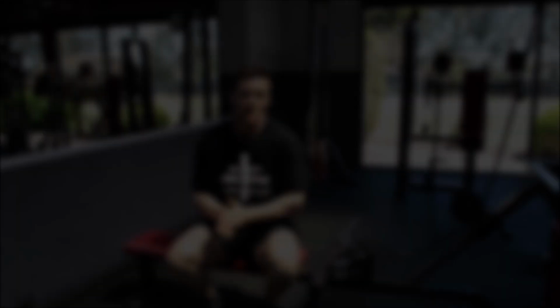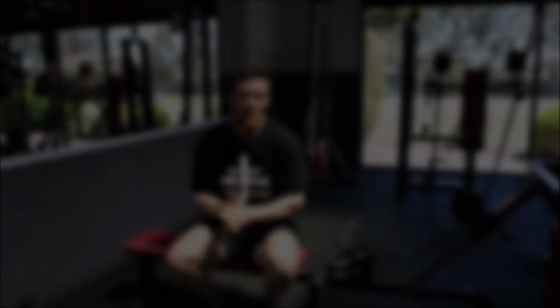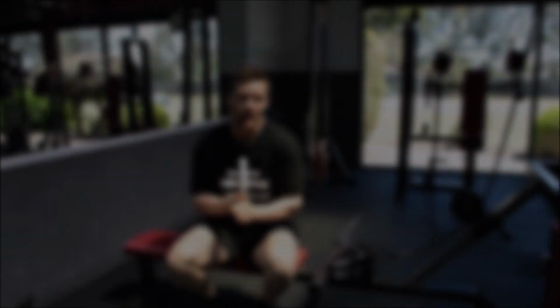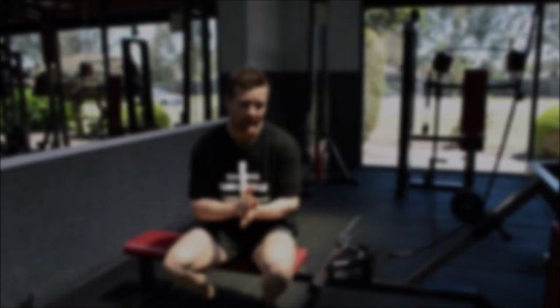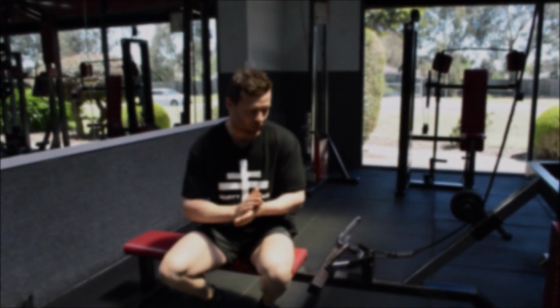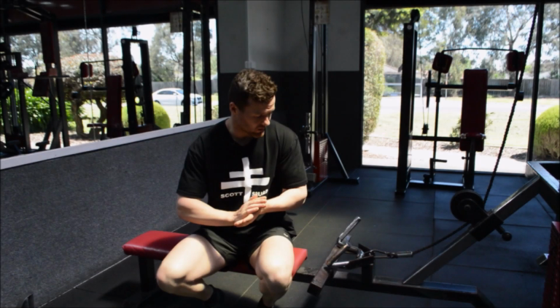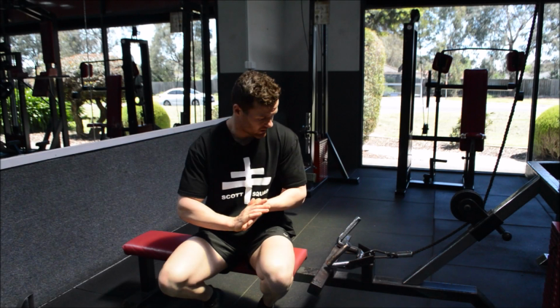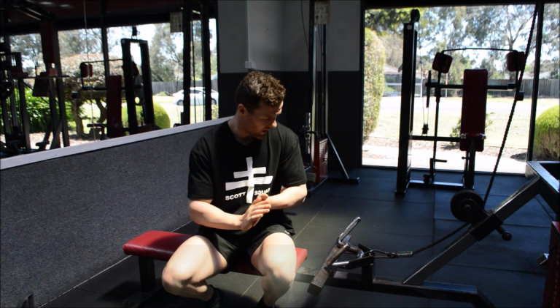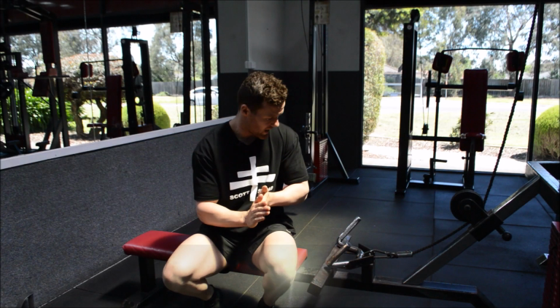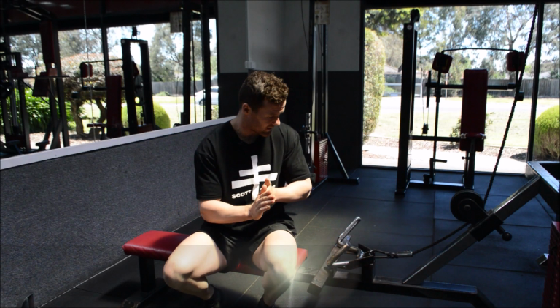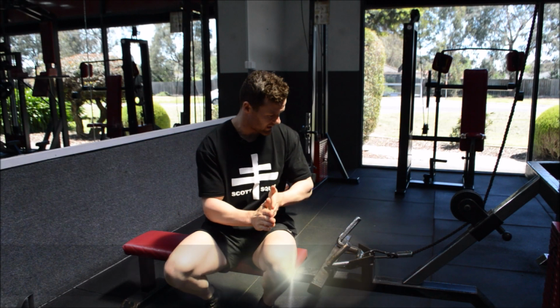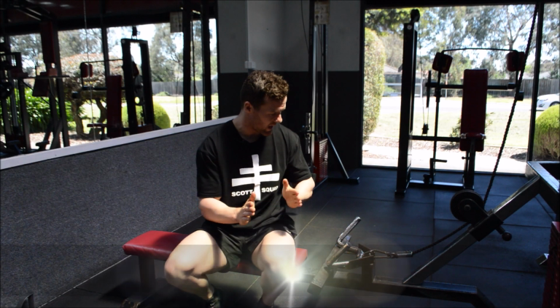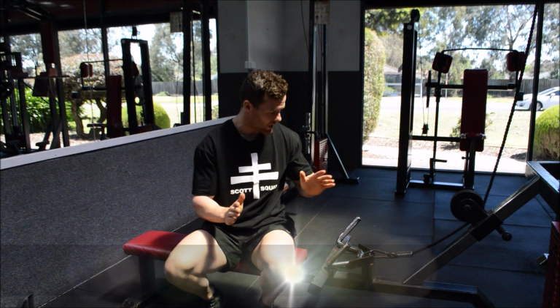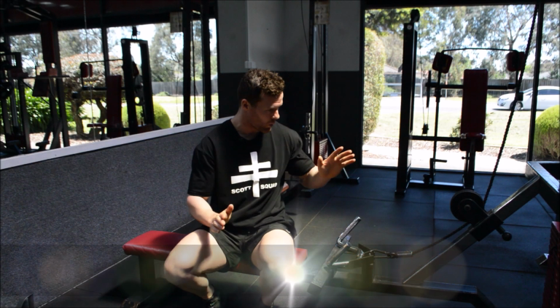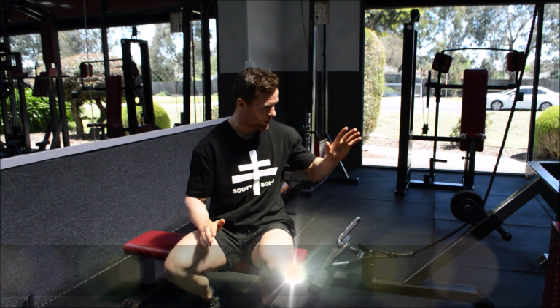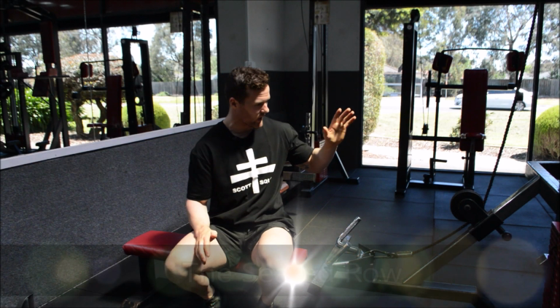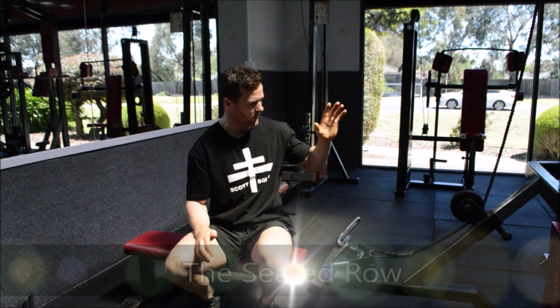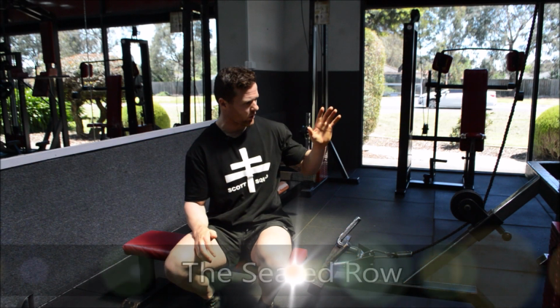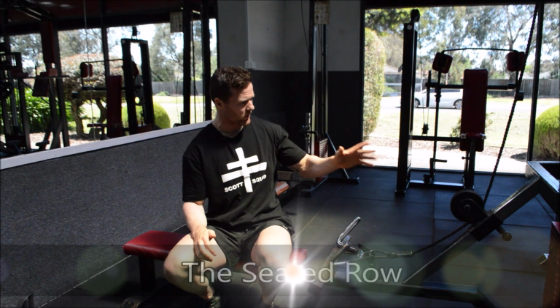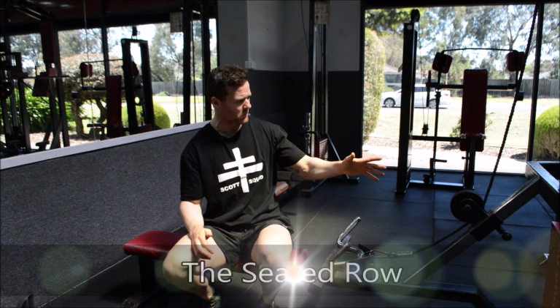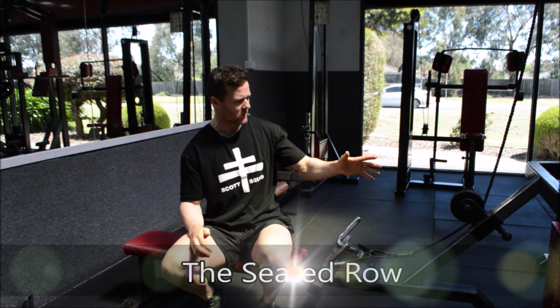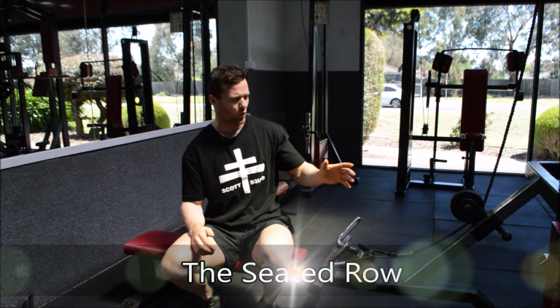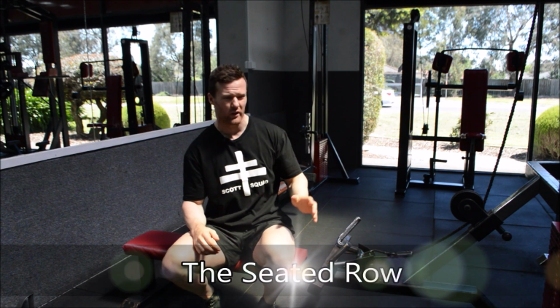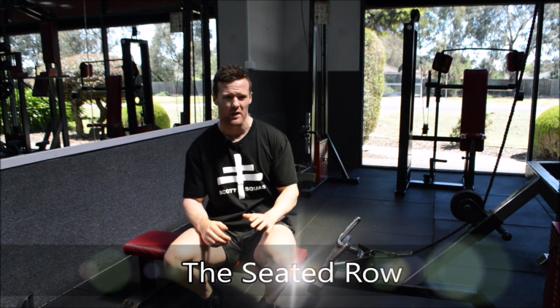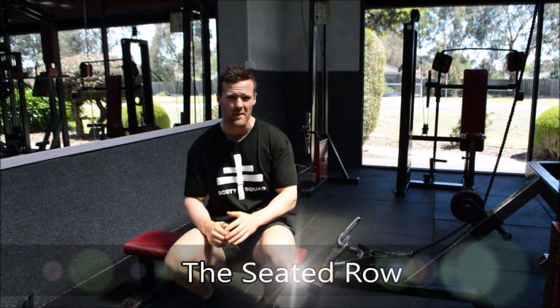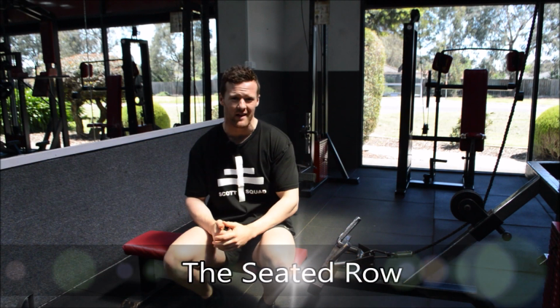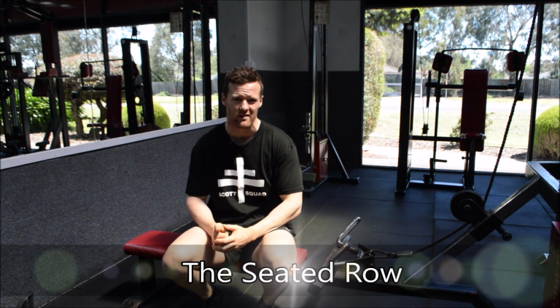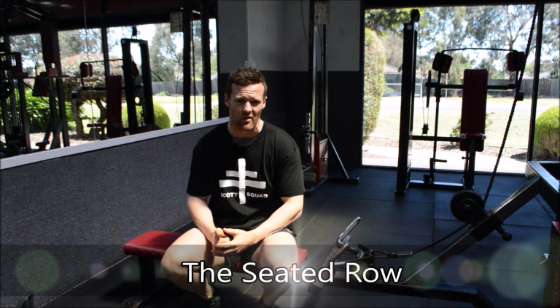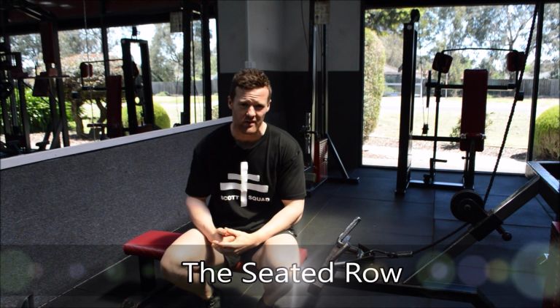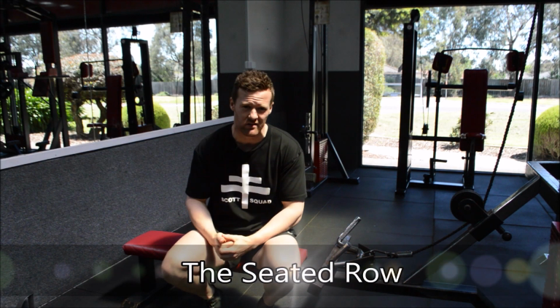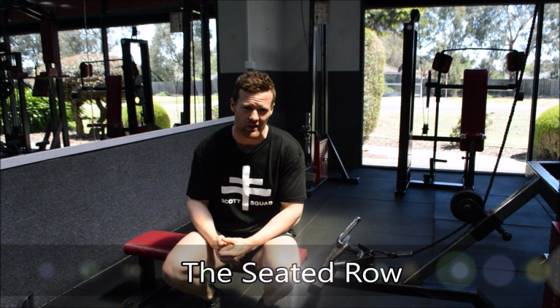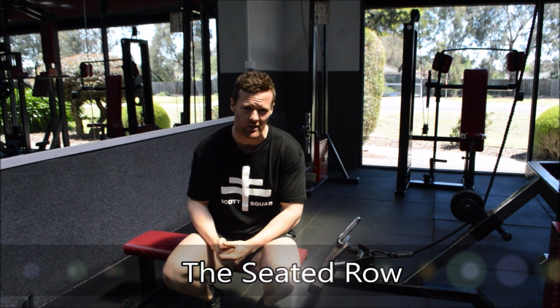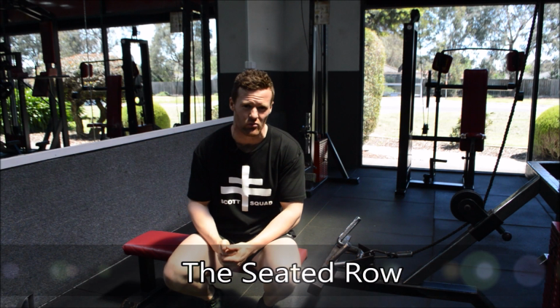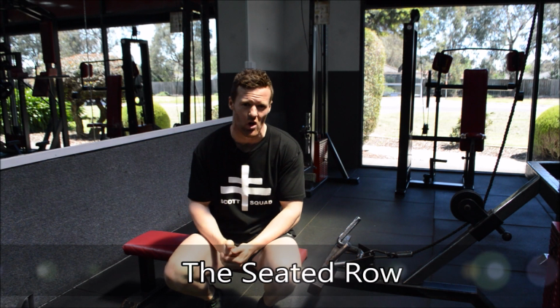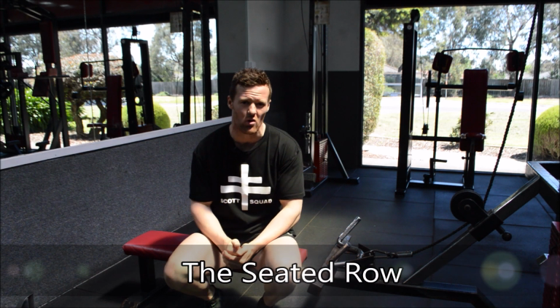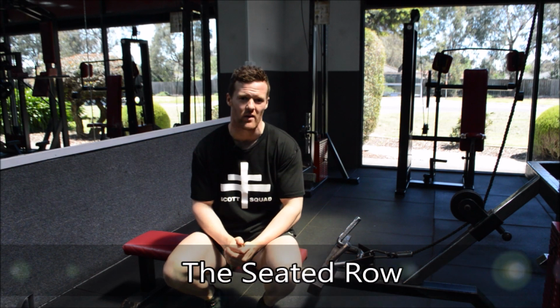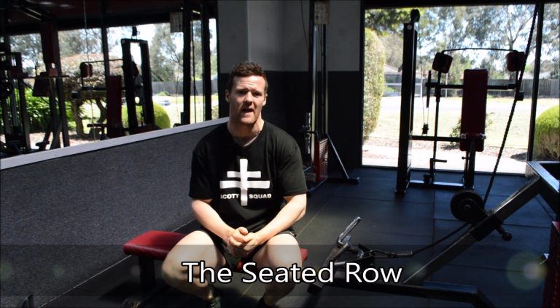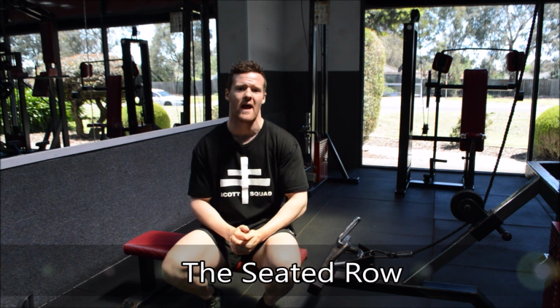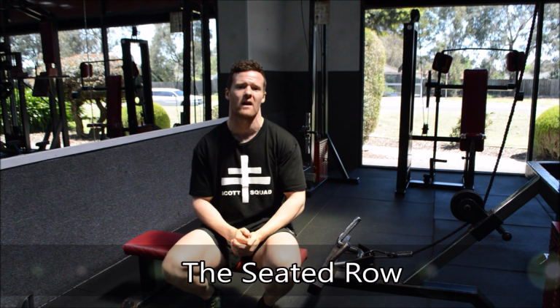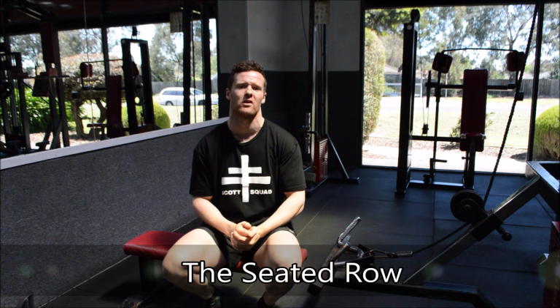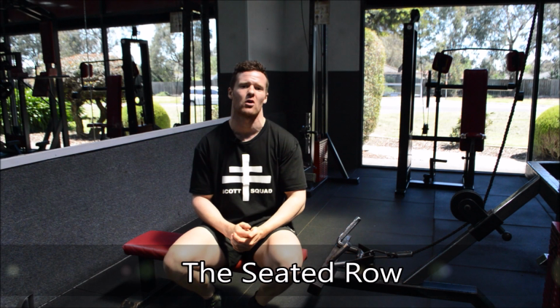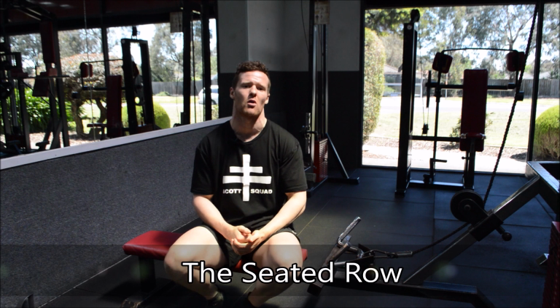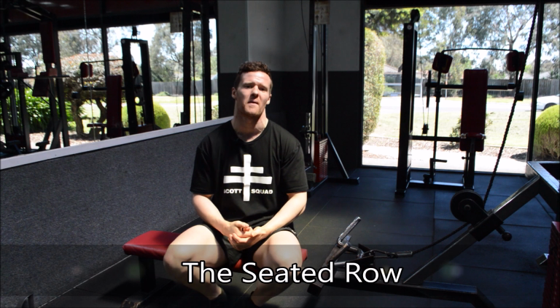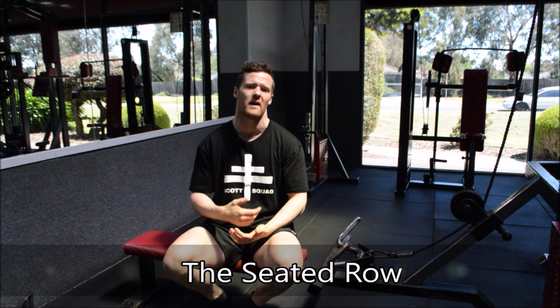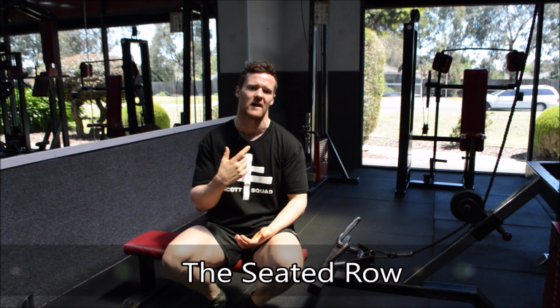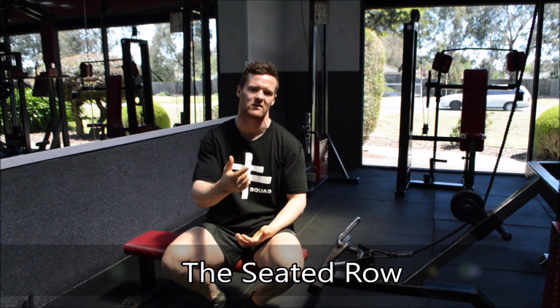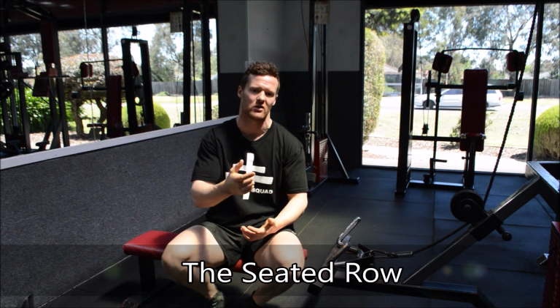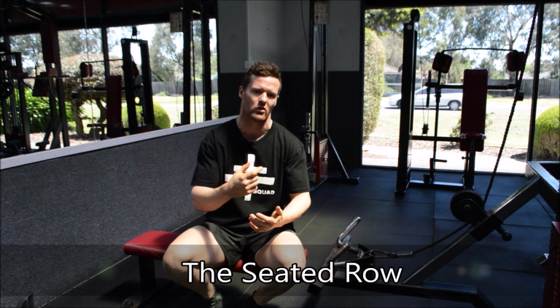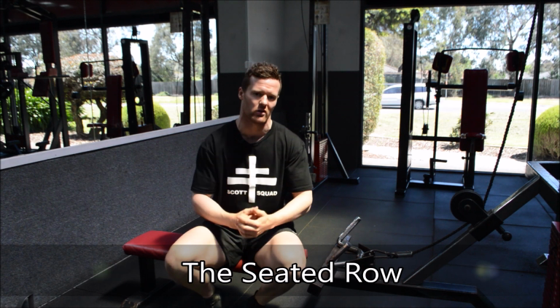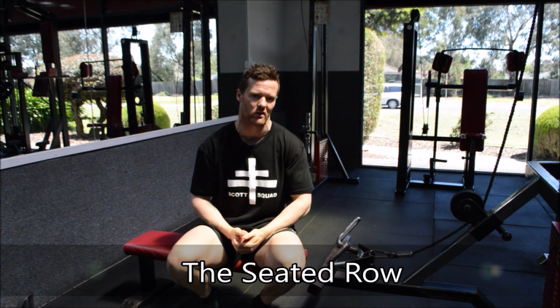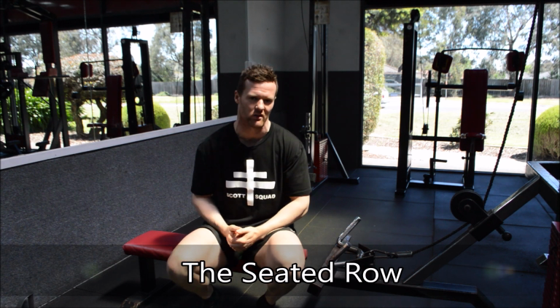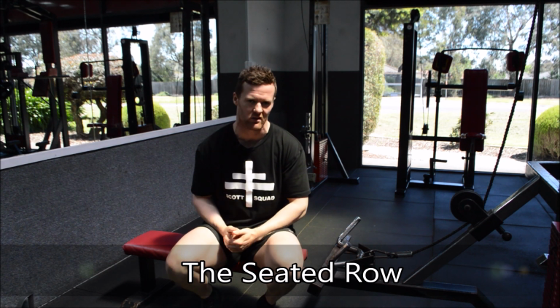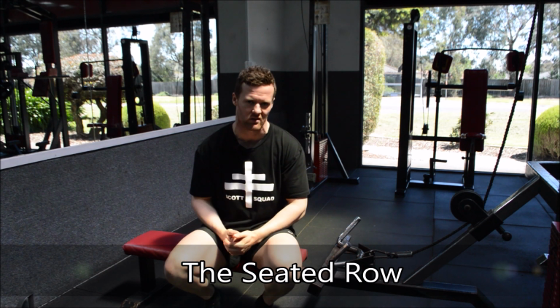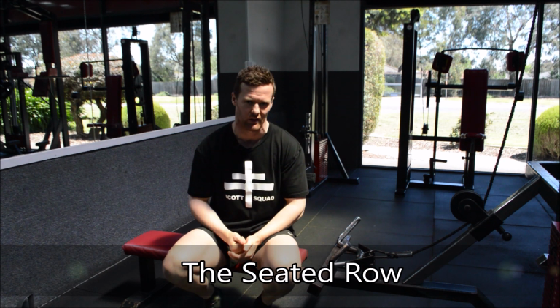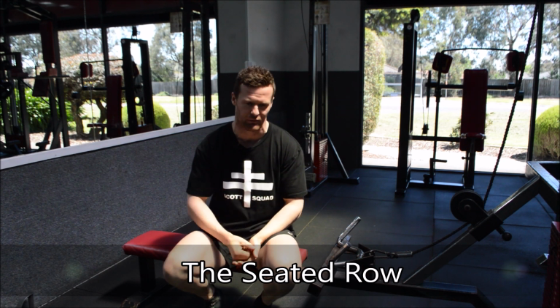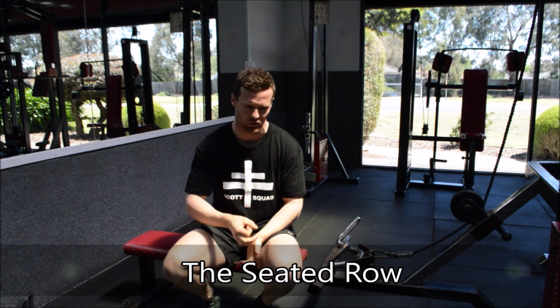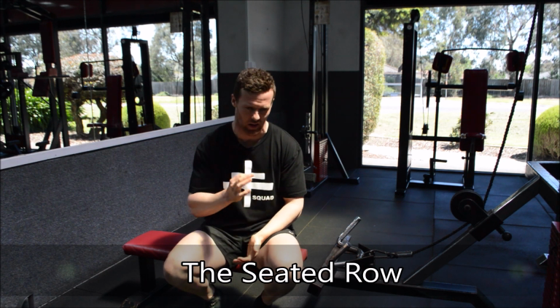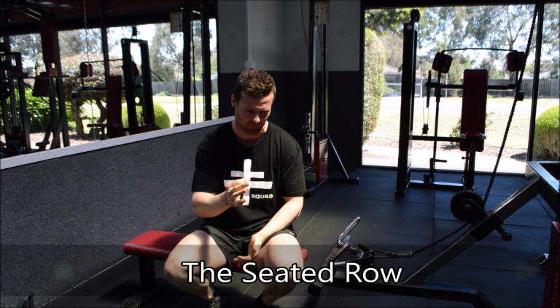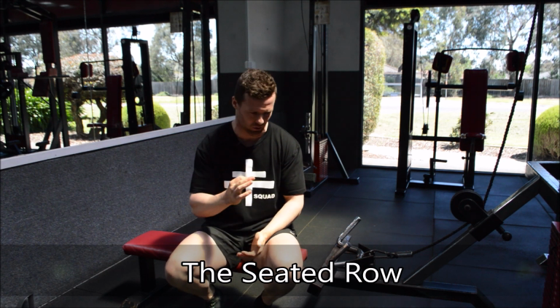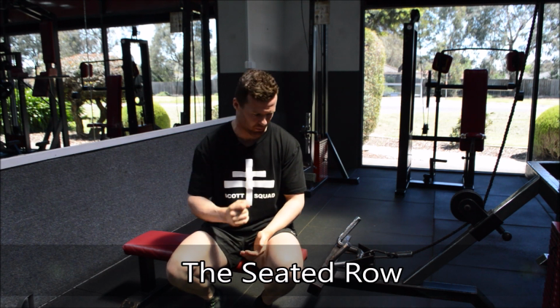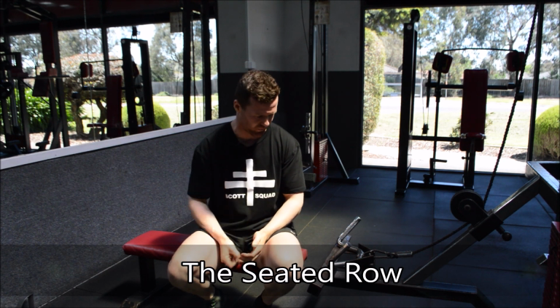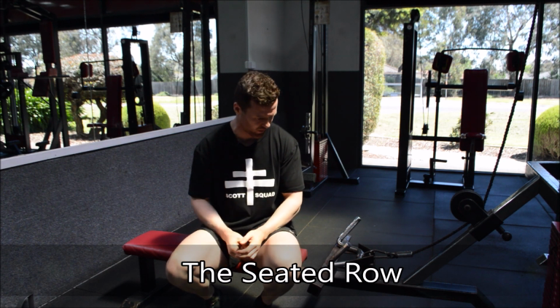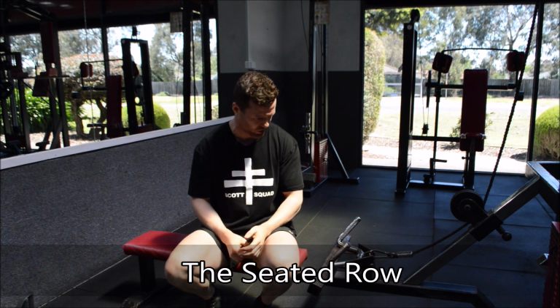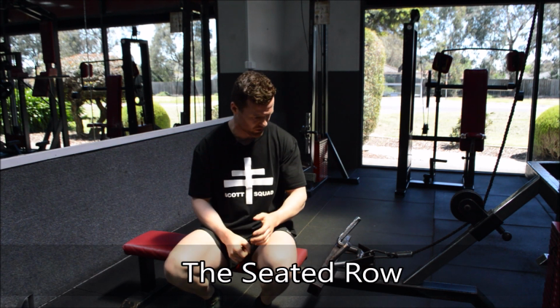Okay guys, today we are going to be talking about the seated row and how to go about executing this lift to absolute perfection.